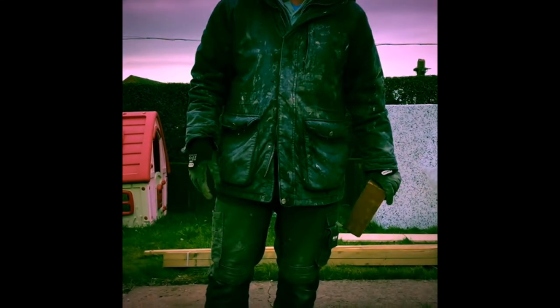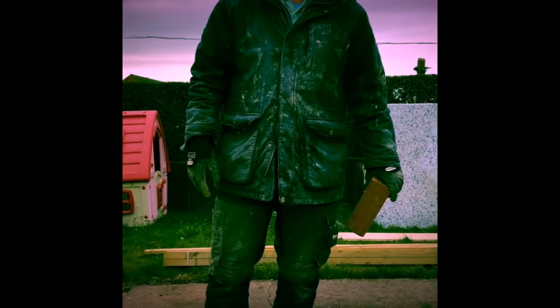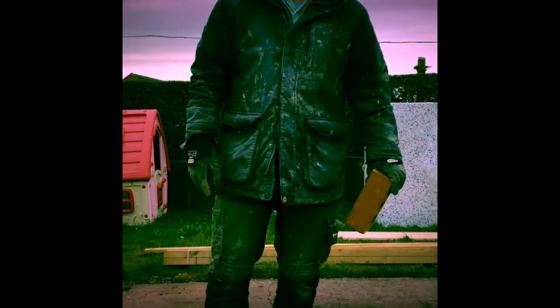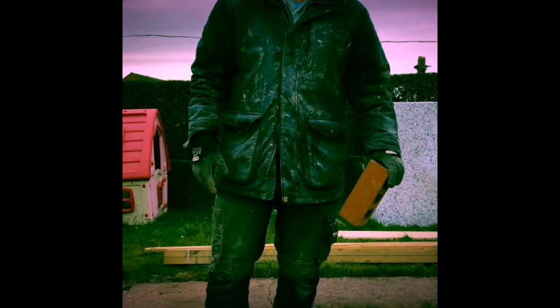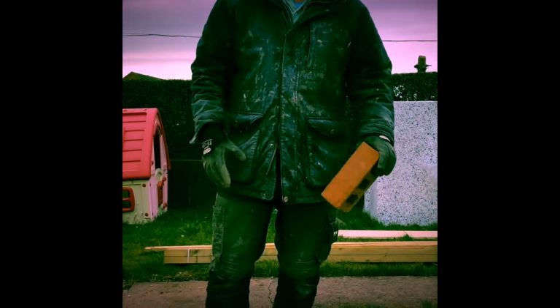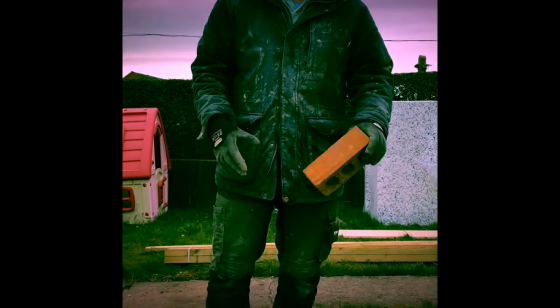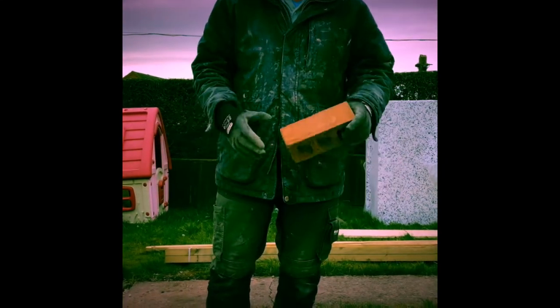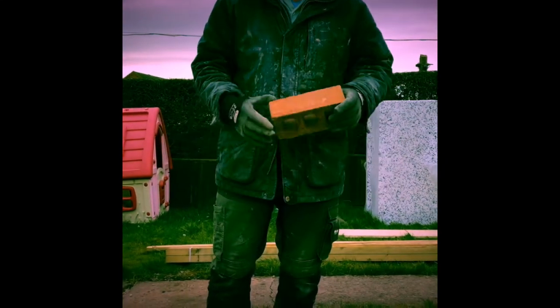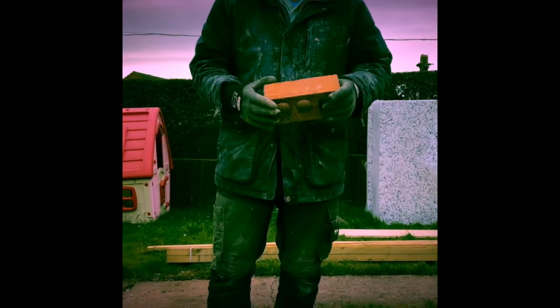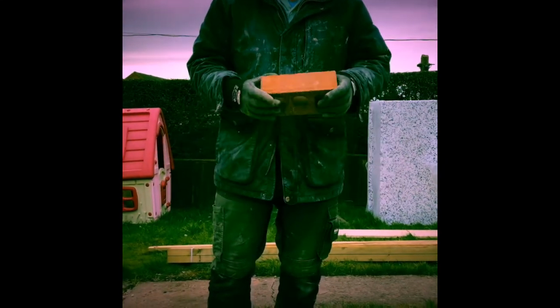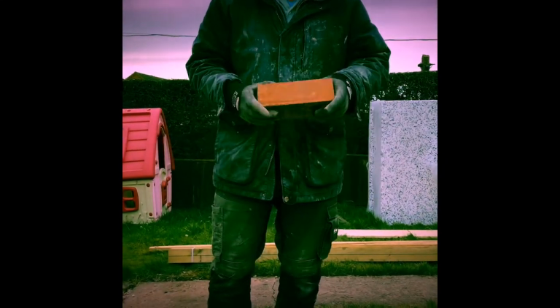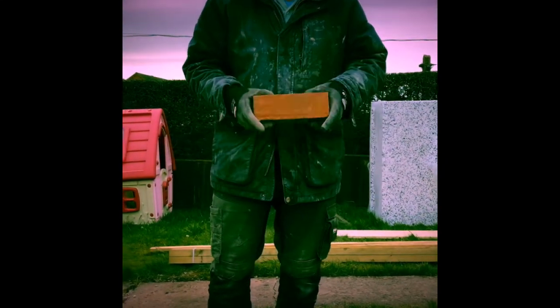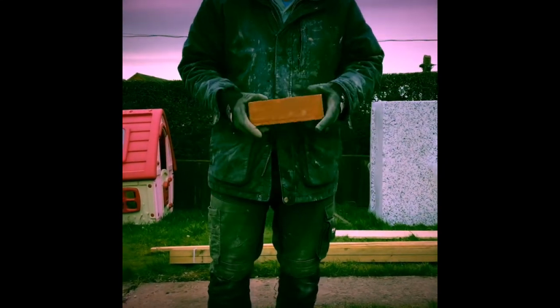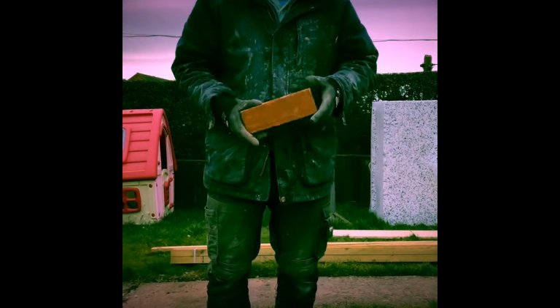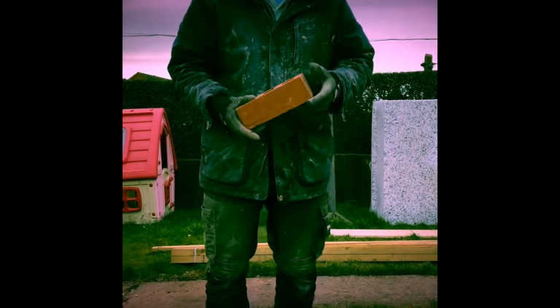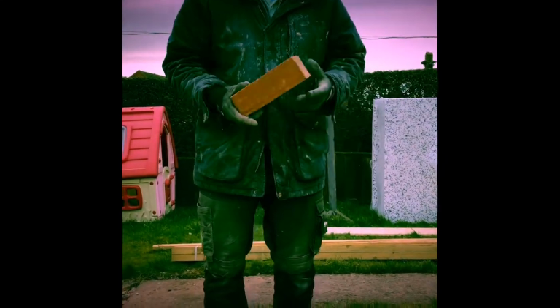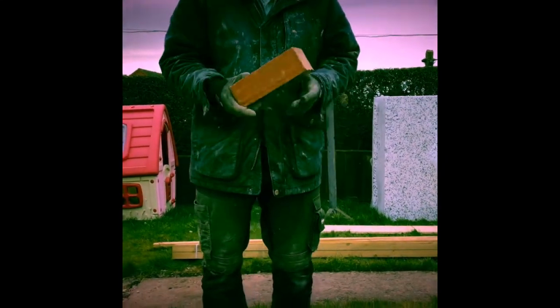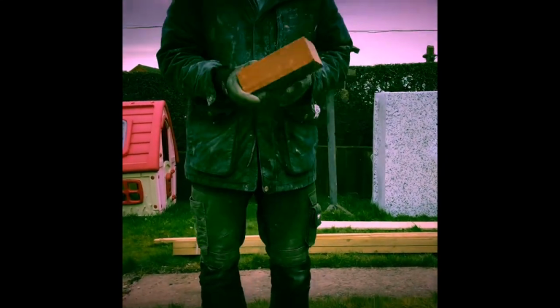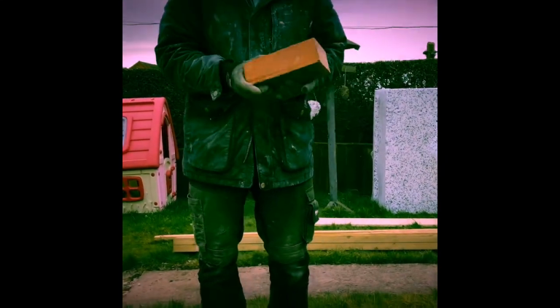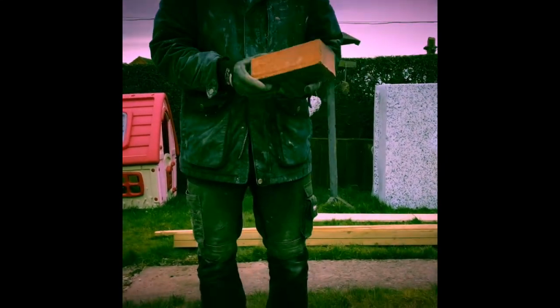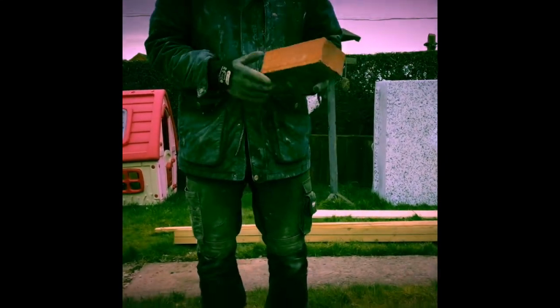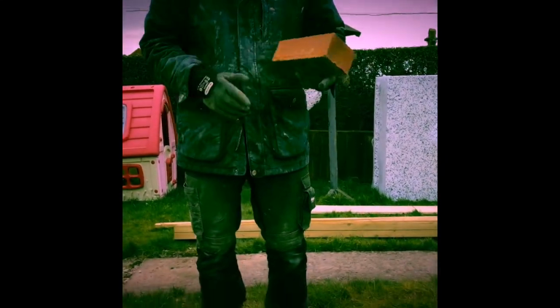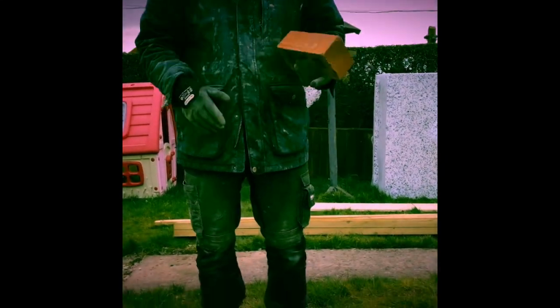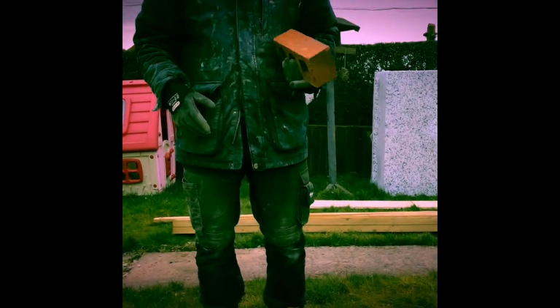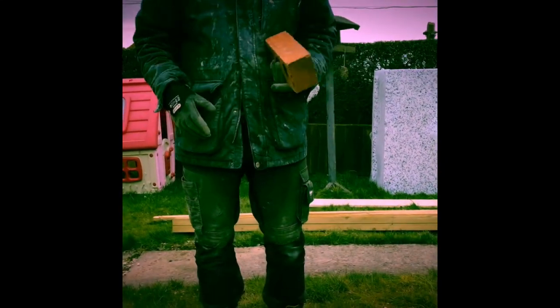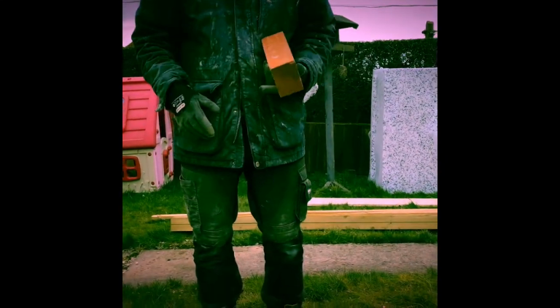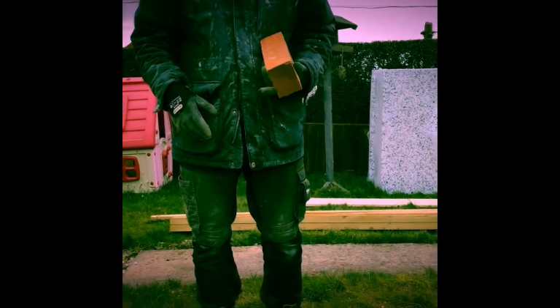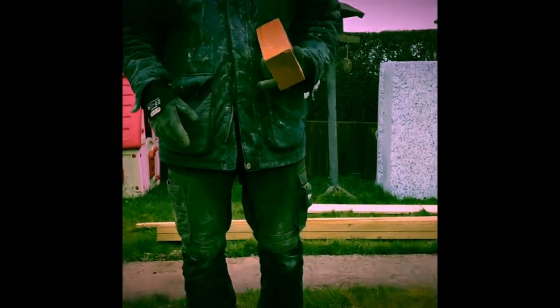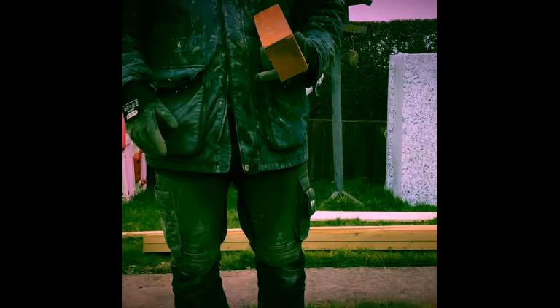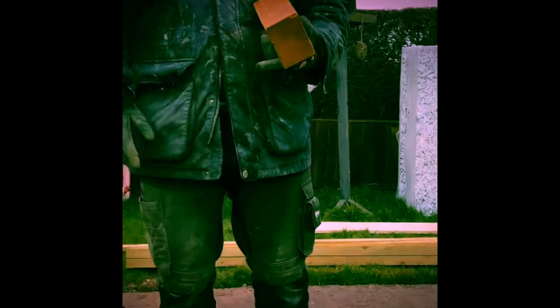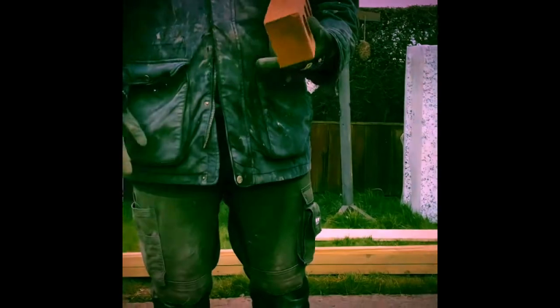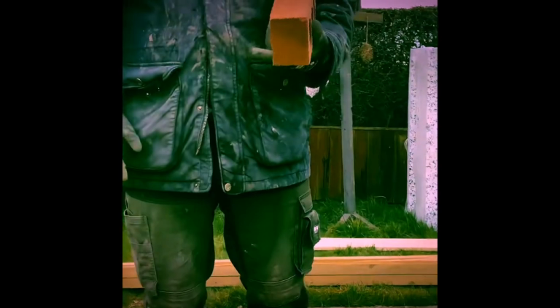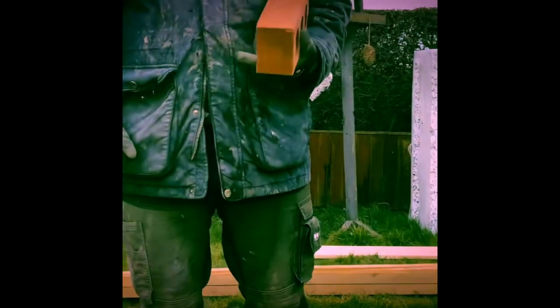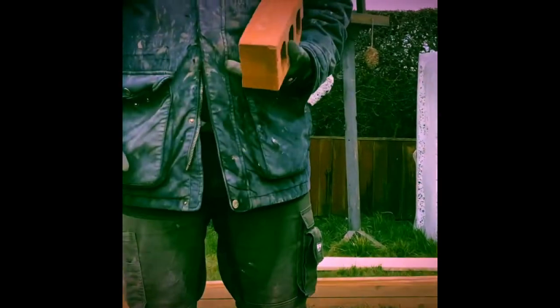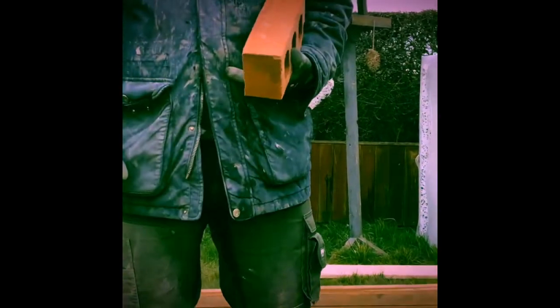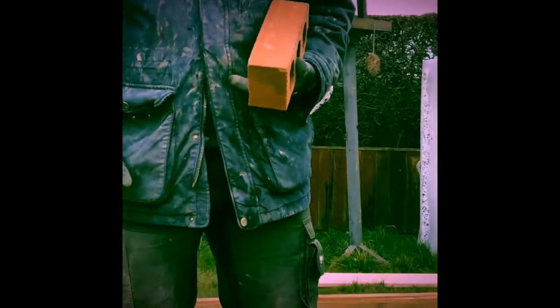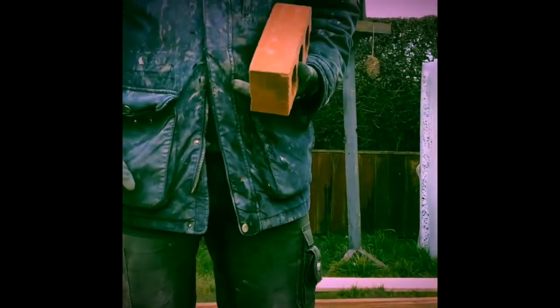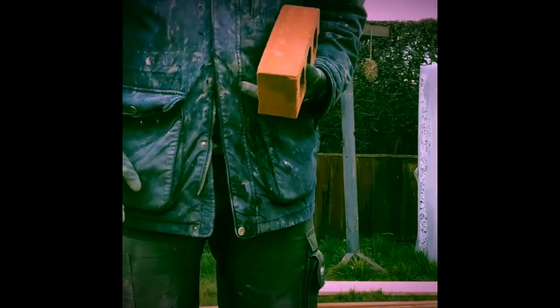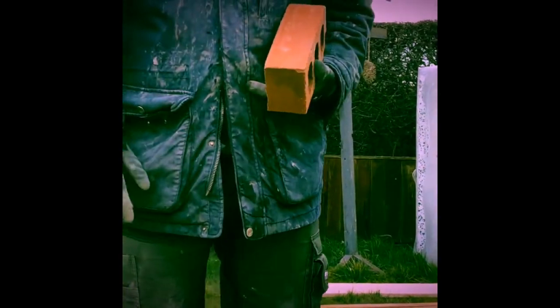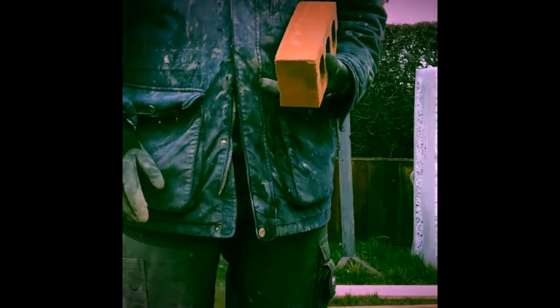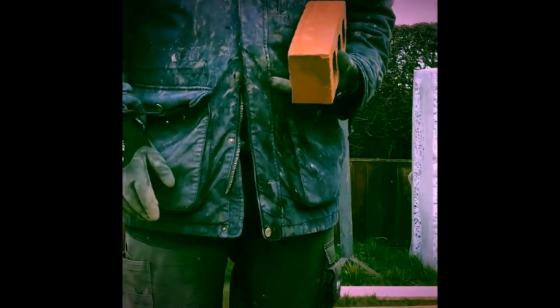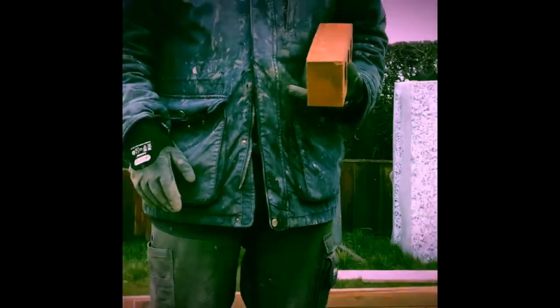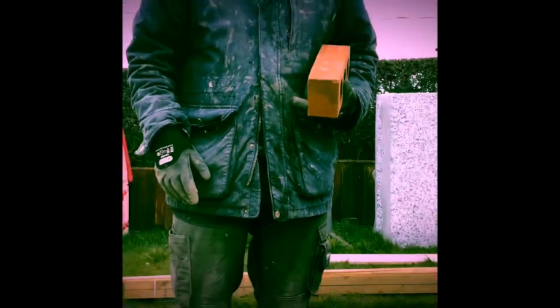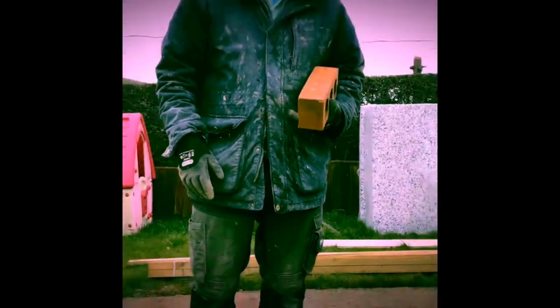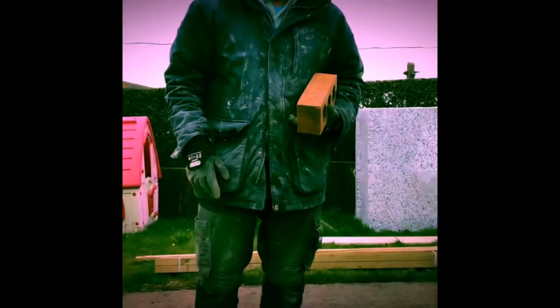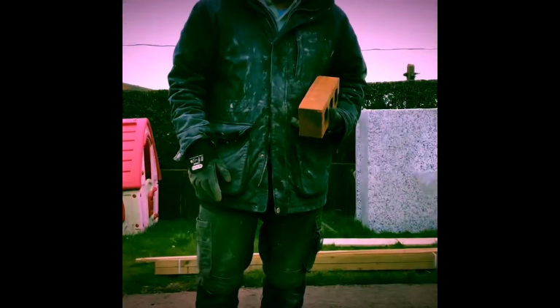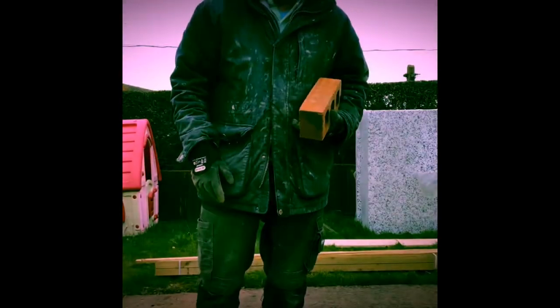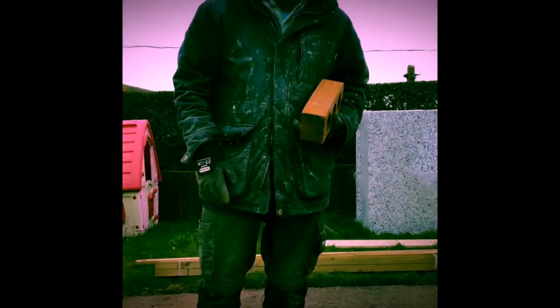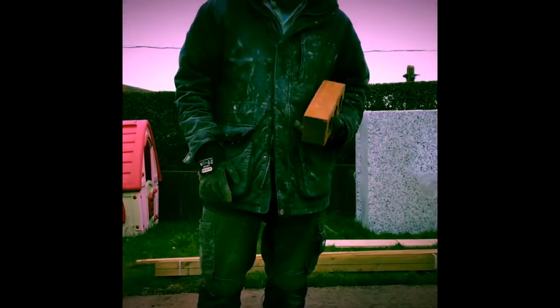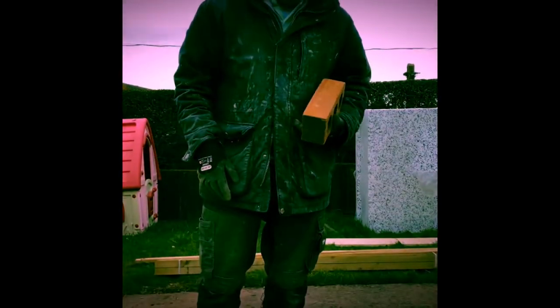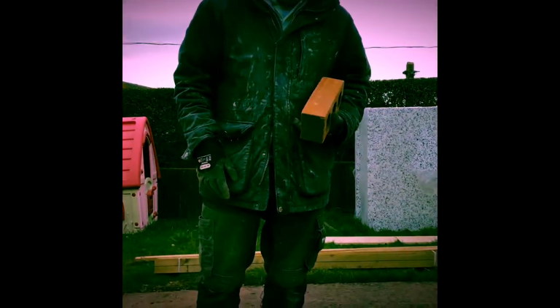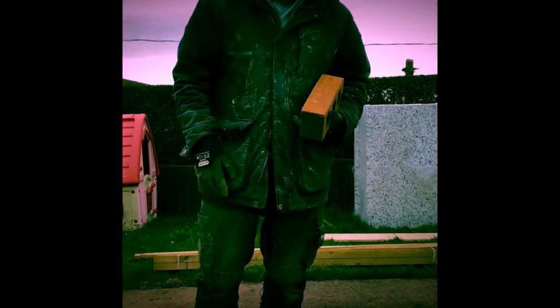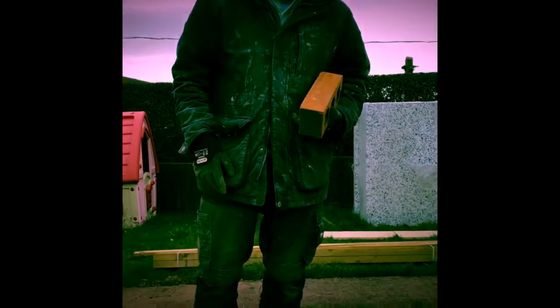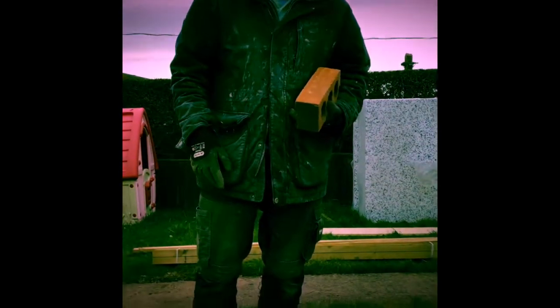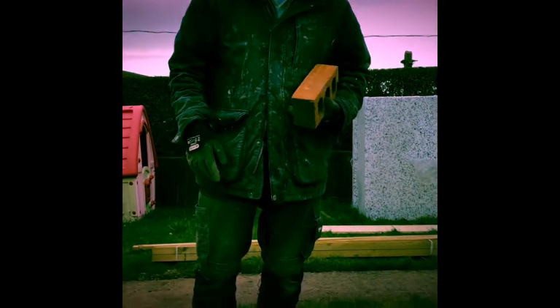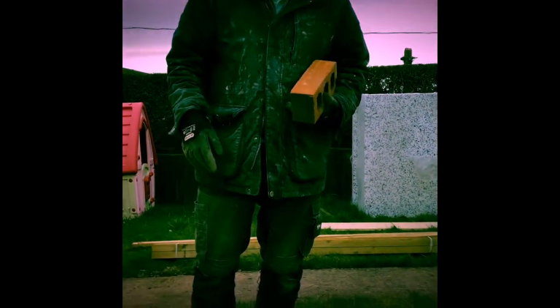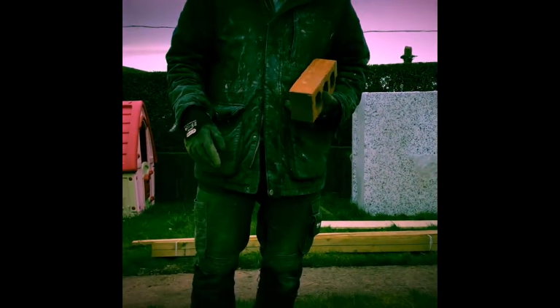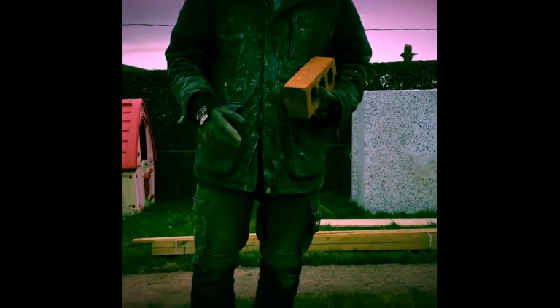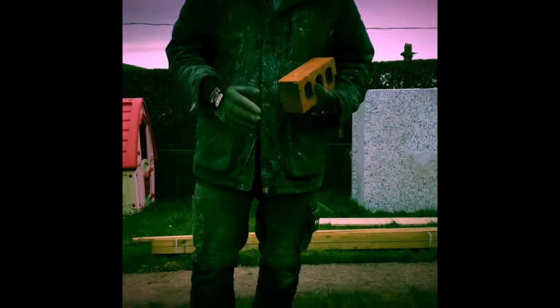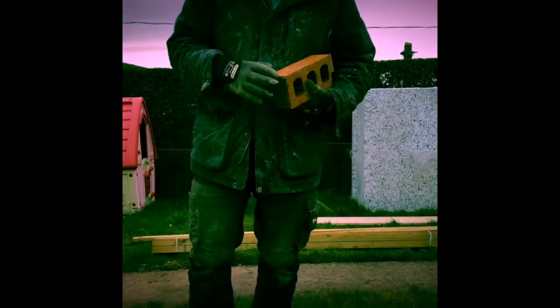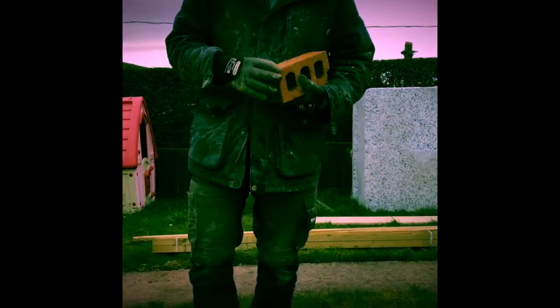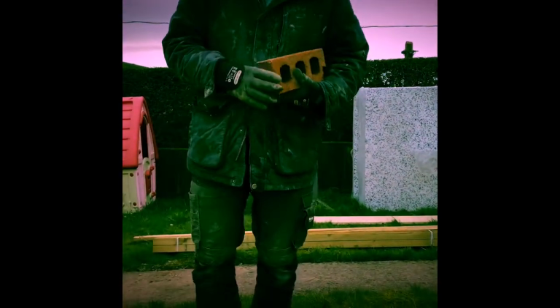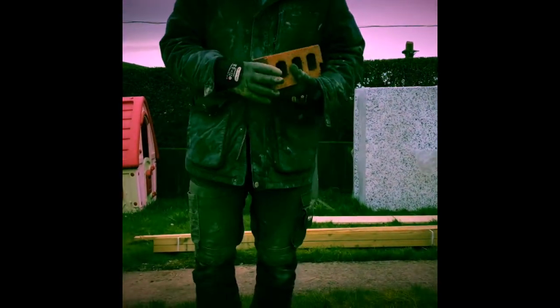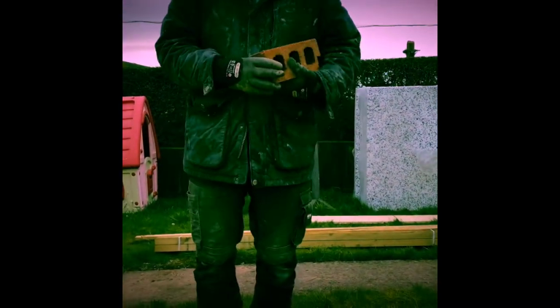Hello, today I'm going to show you how to safely and successfully break a house brick into two perfect halves.